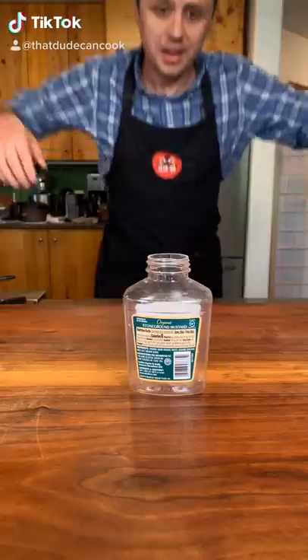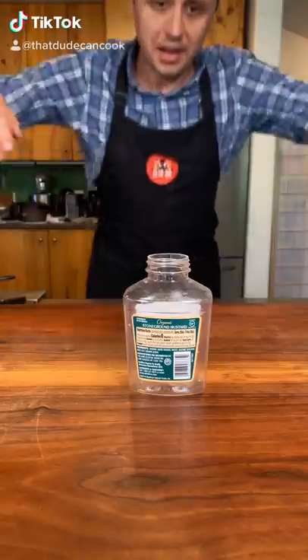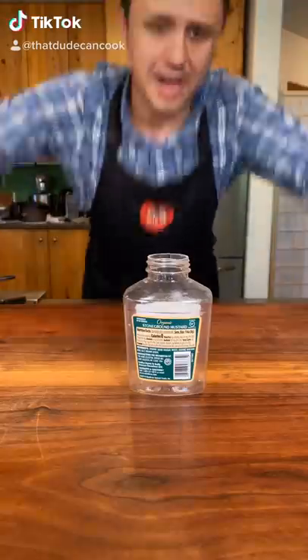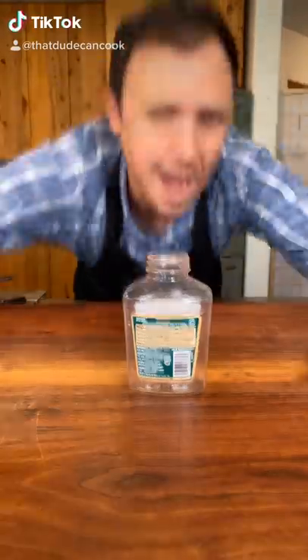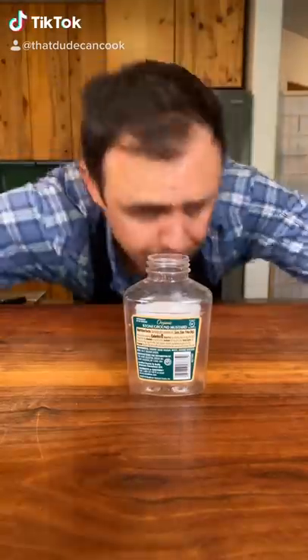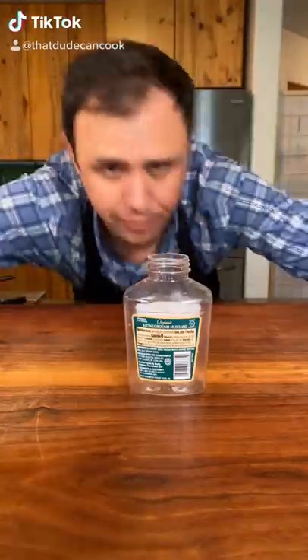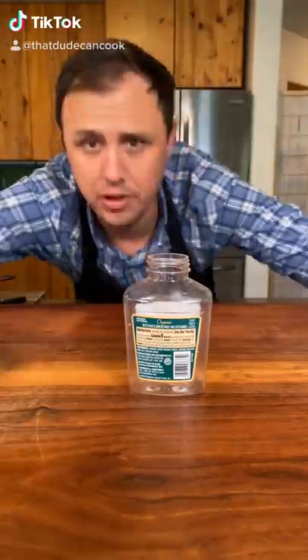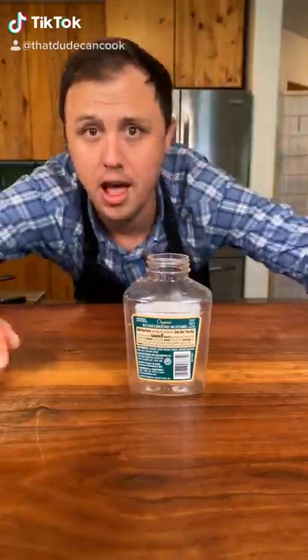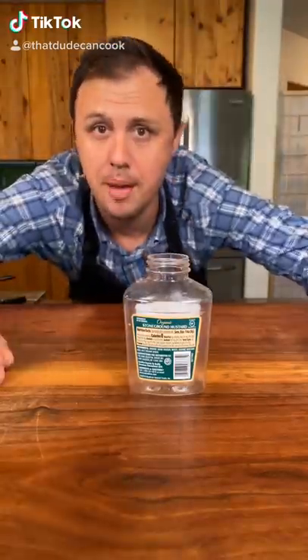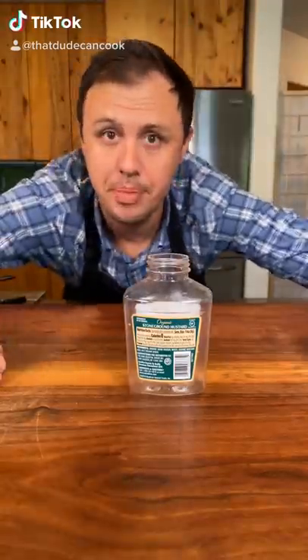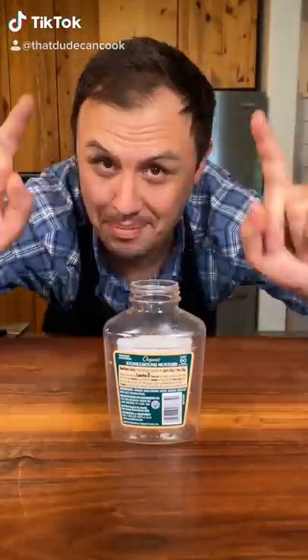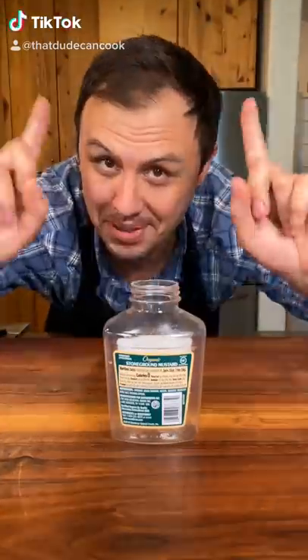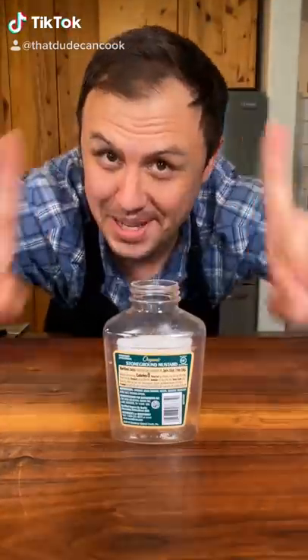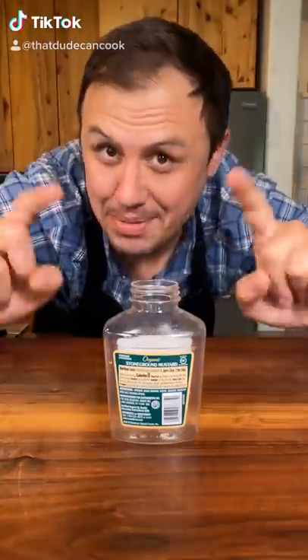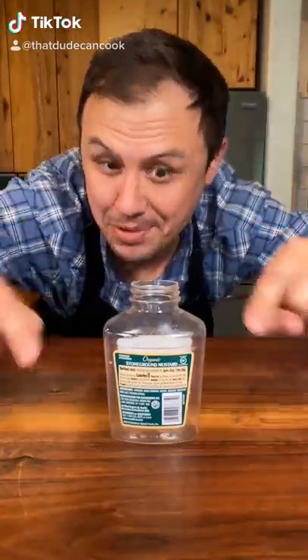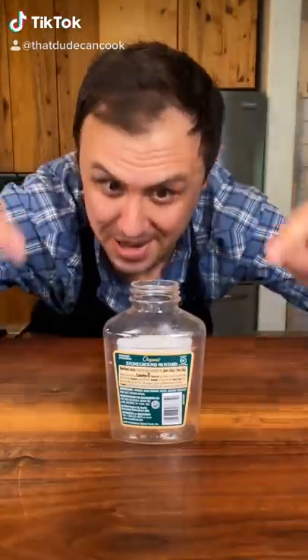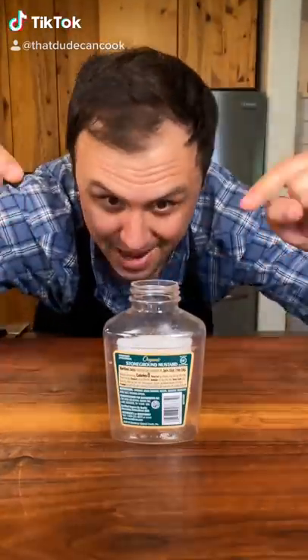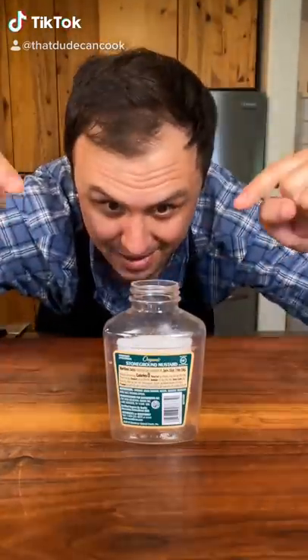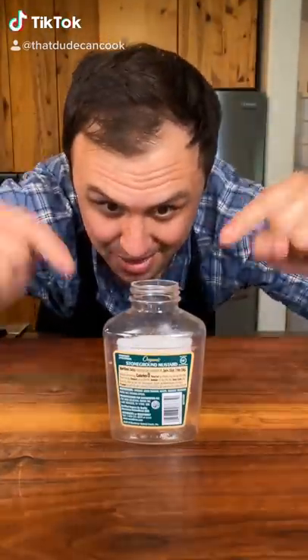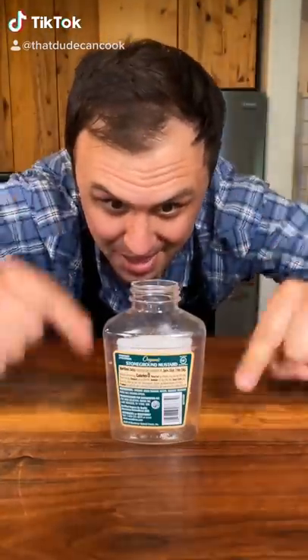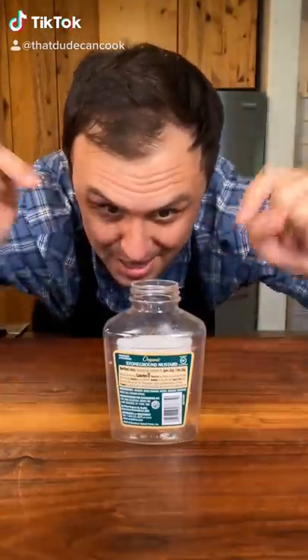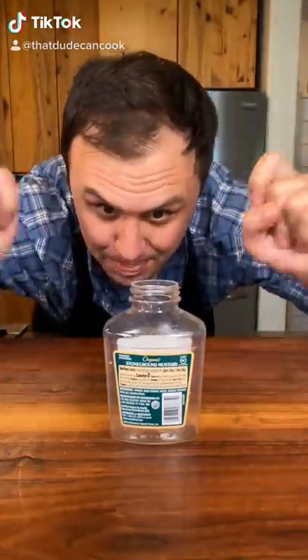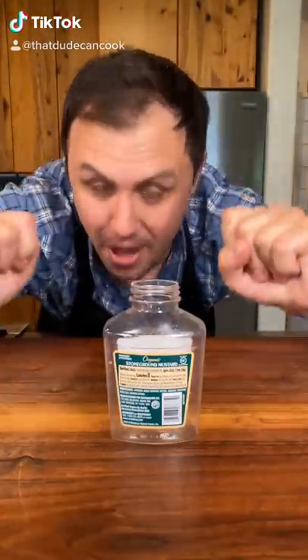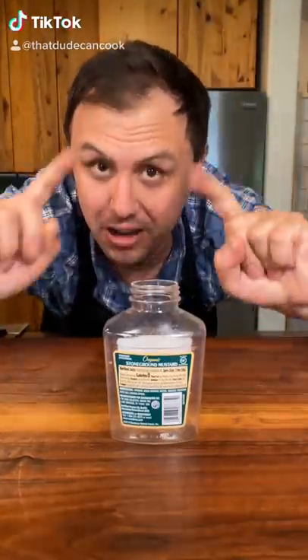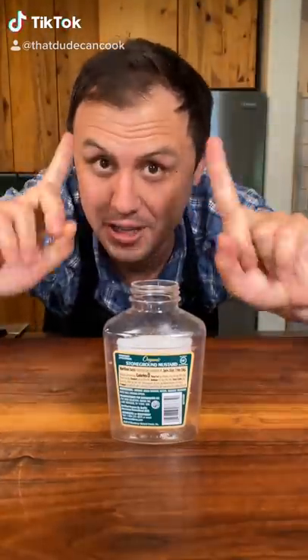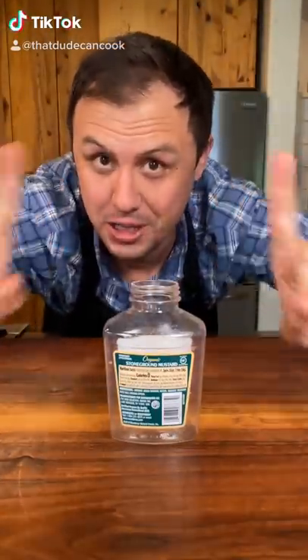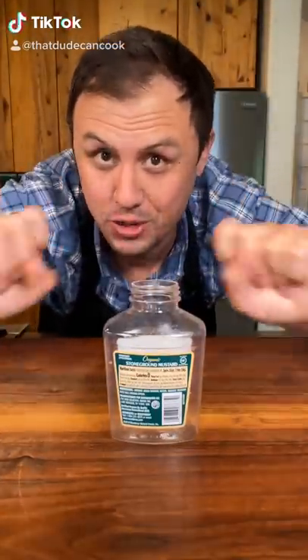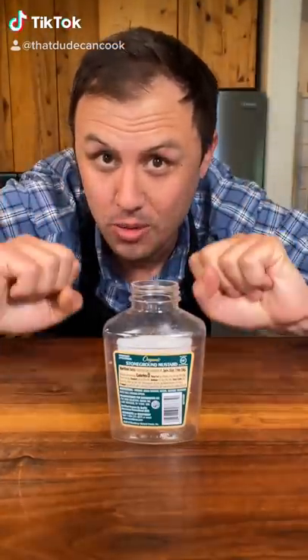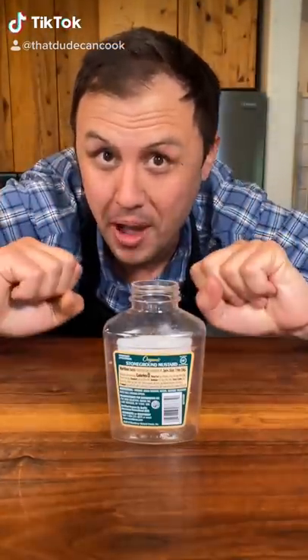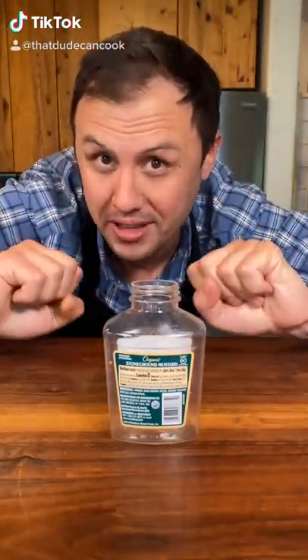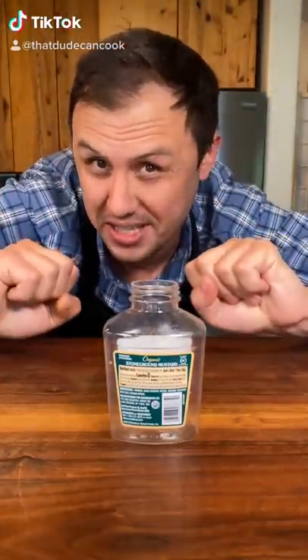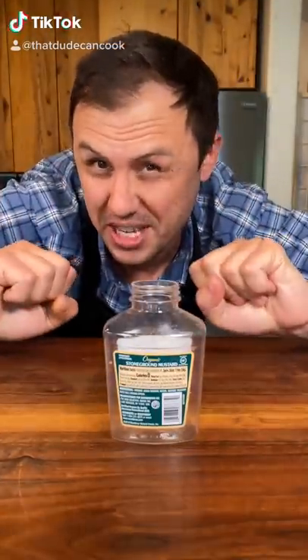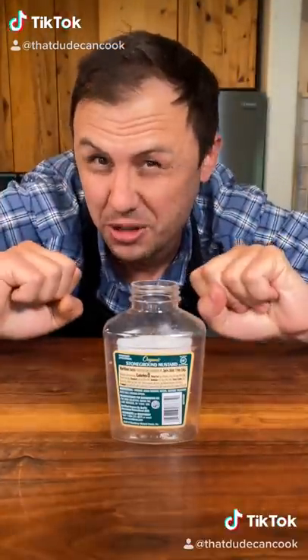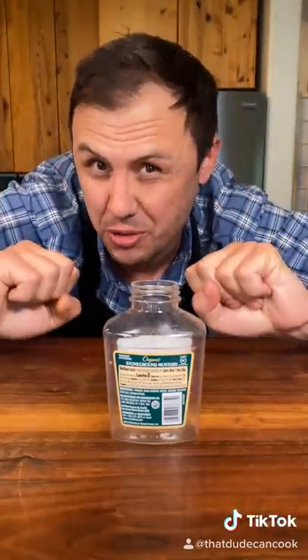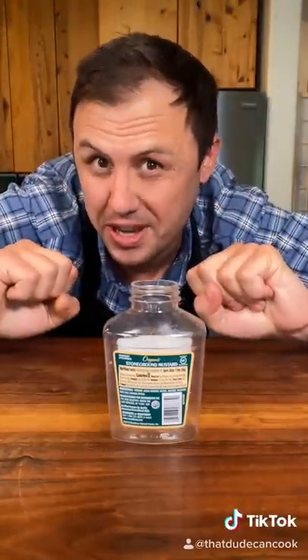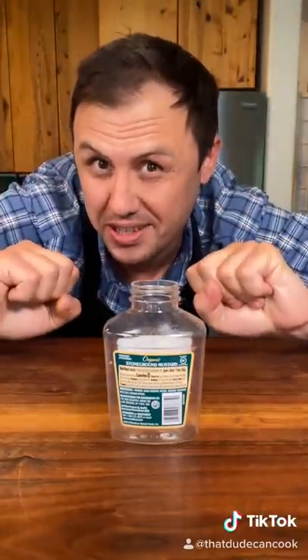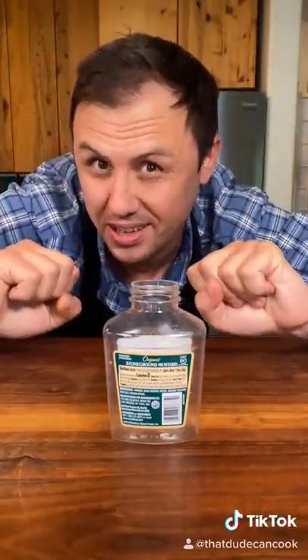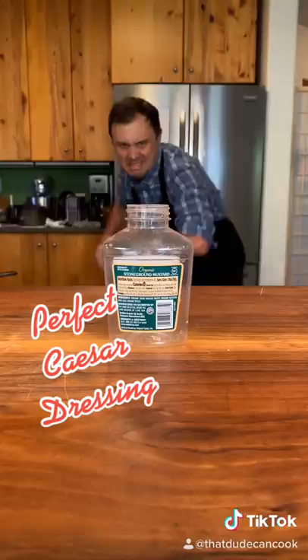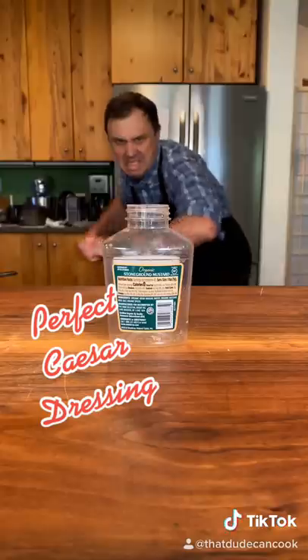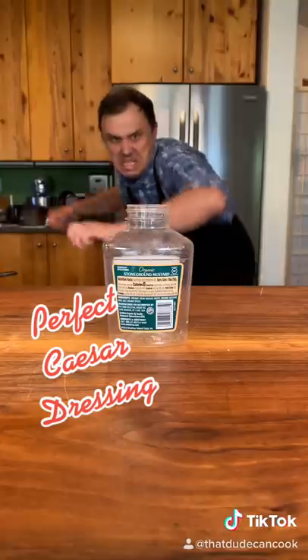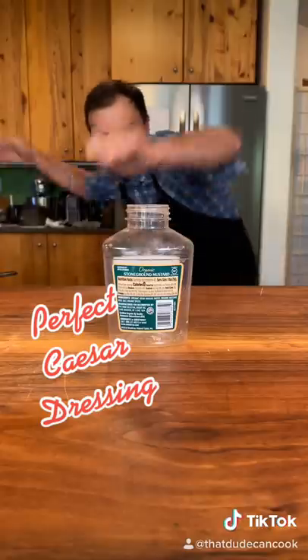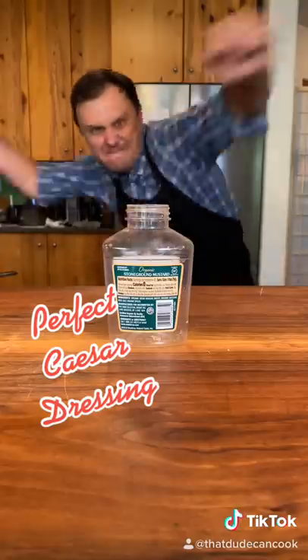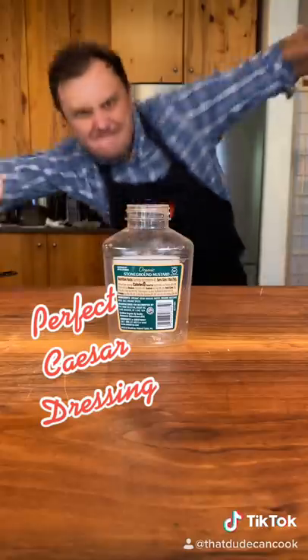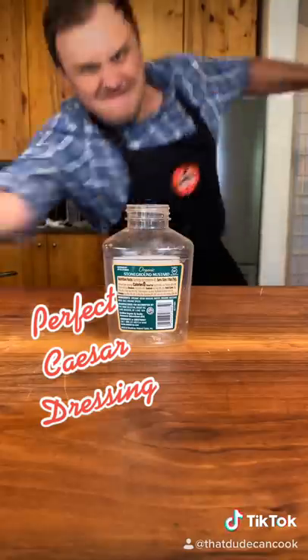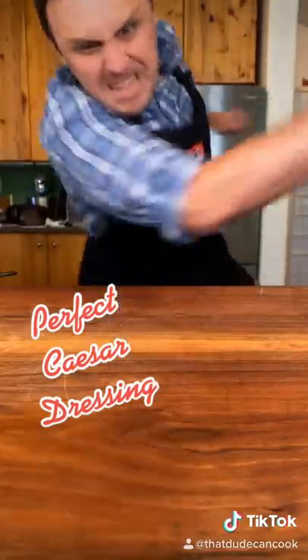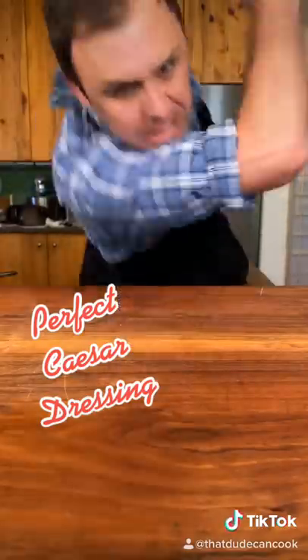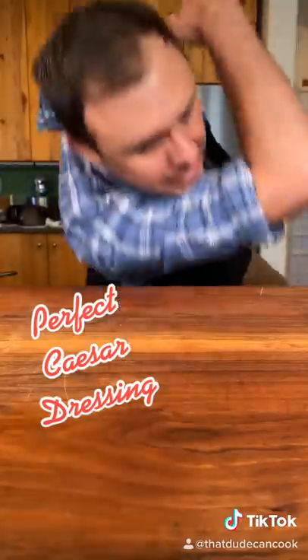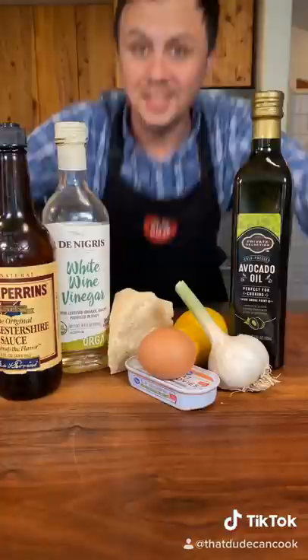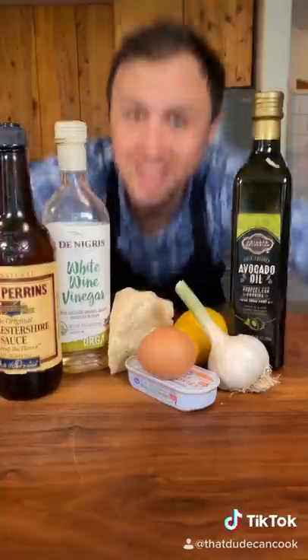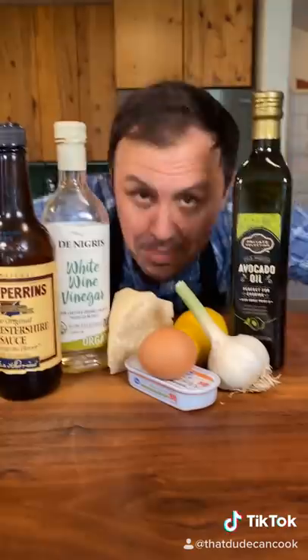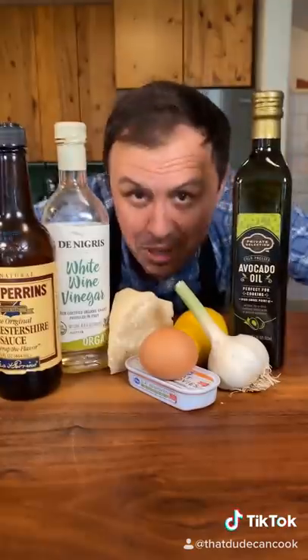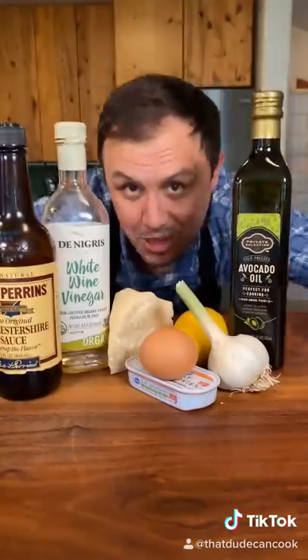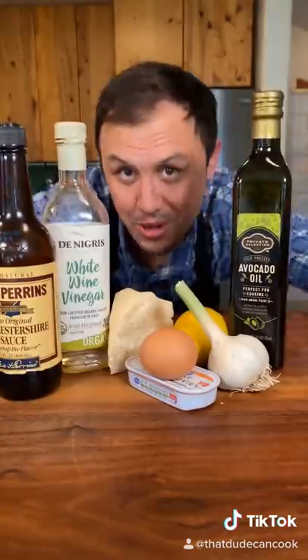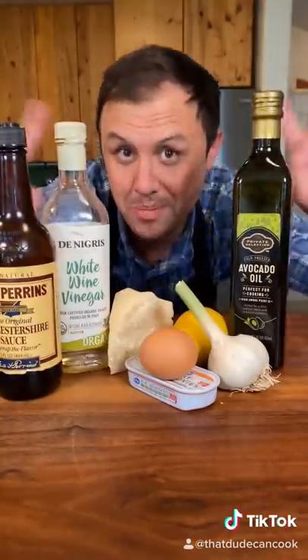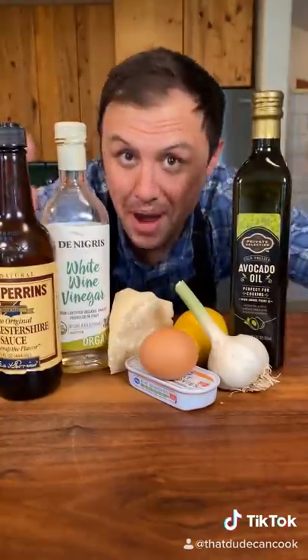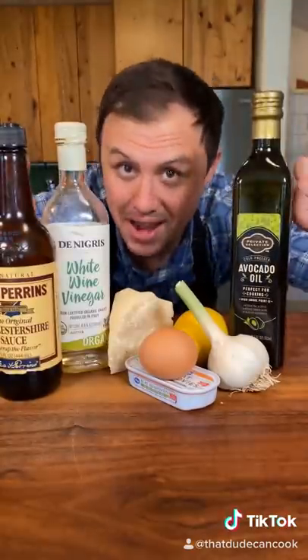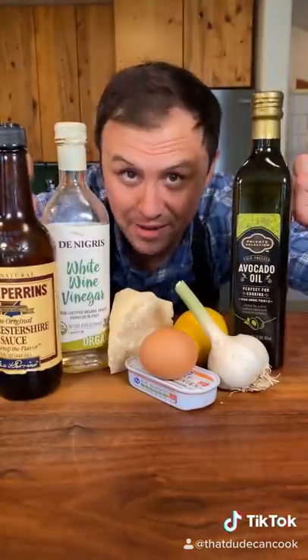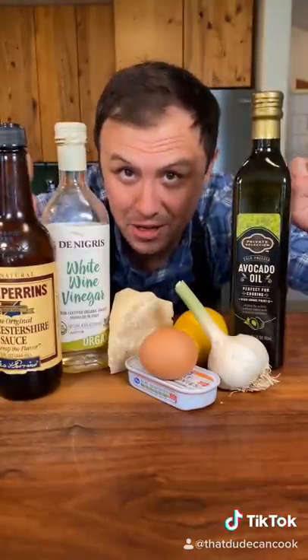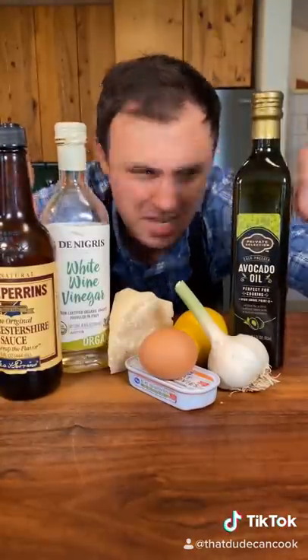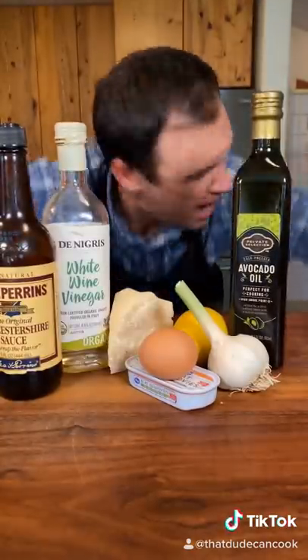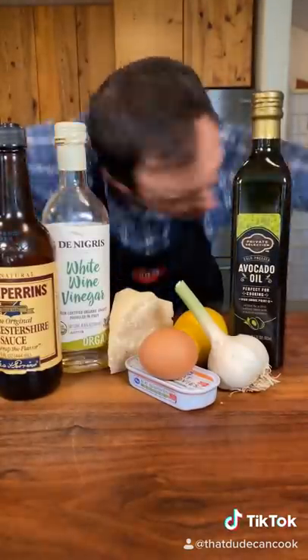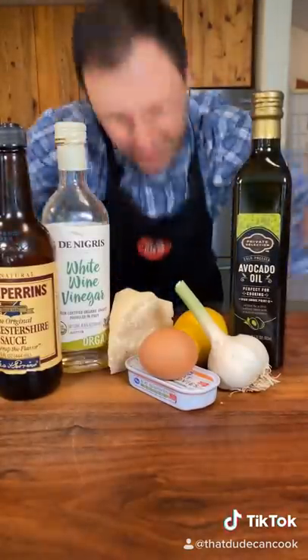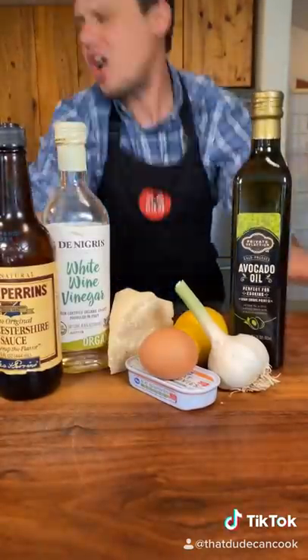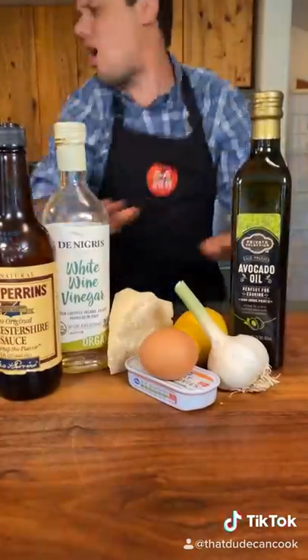Counter flop! Please pretend this bottle is store-bought Caesar dressing. Let me show you my version. Now let's go!